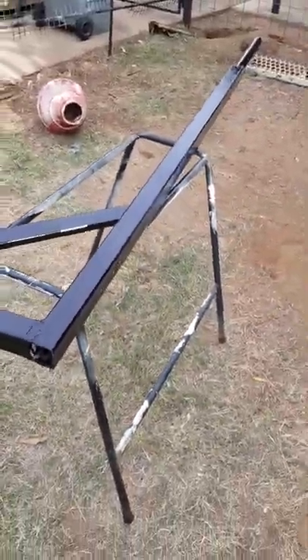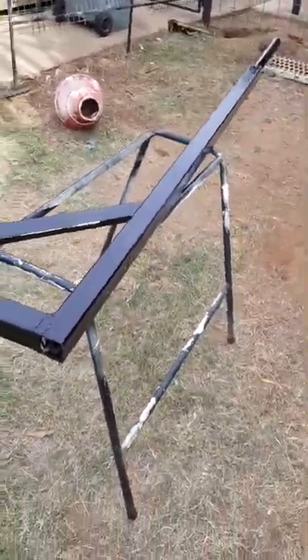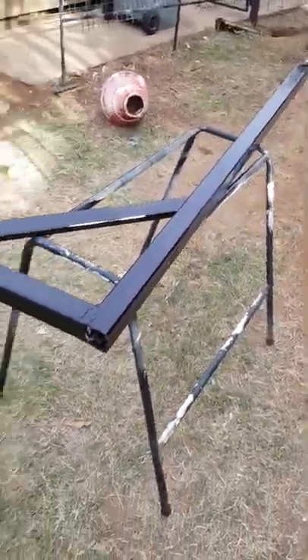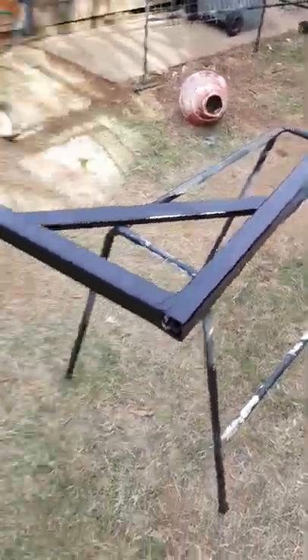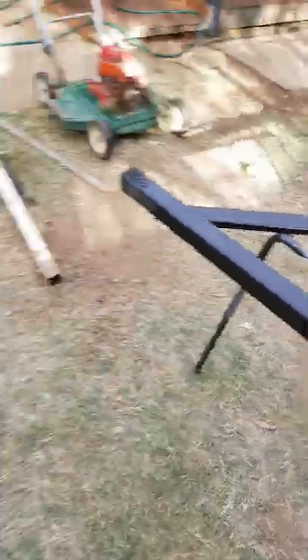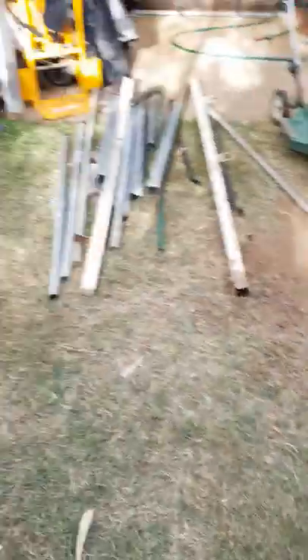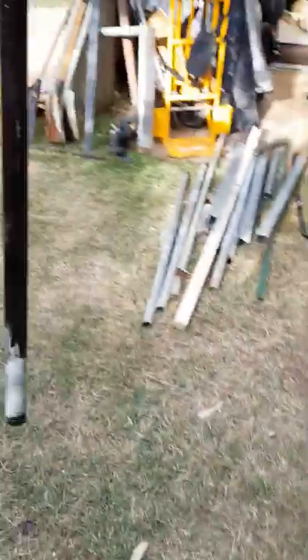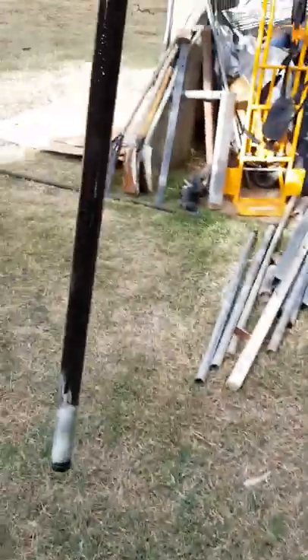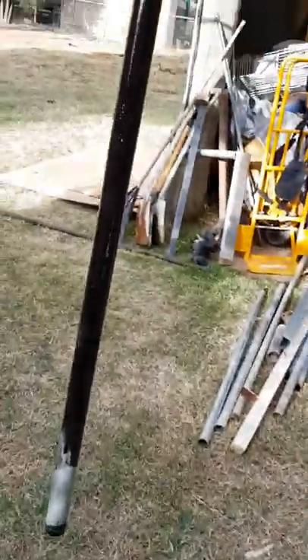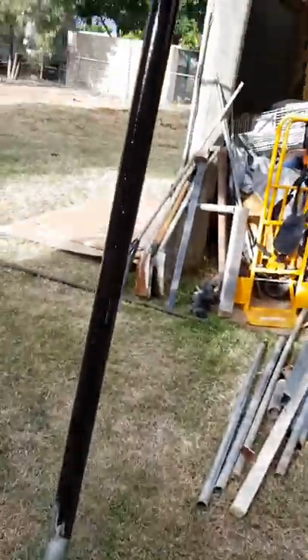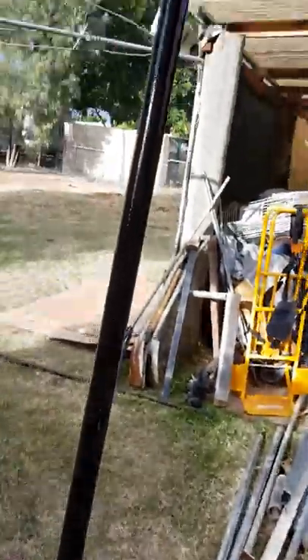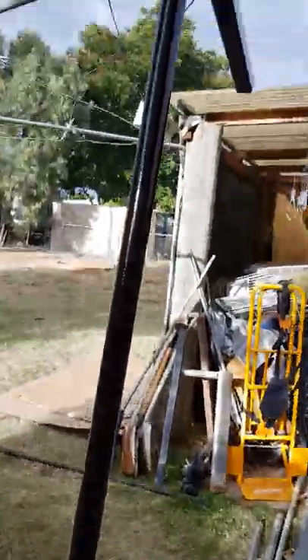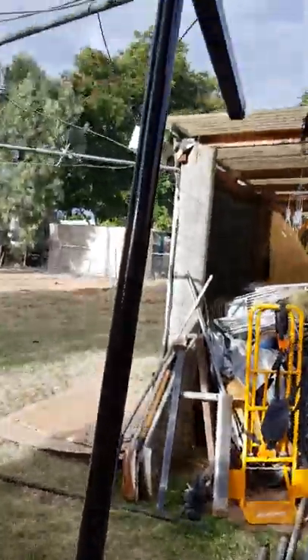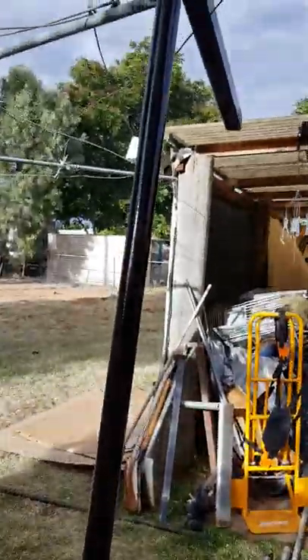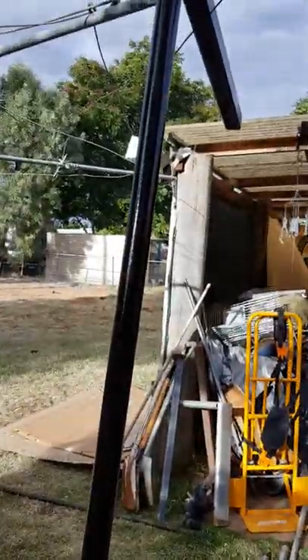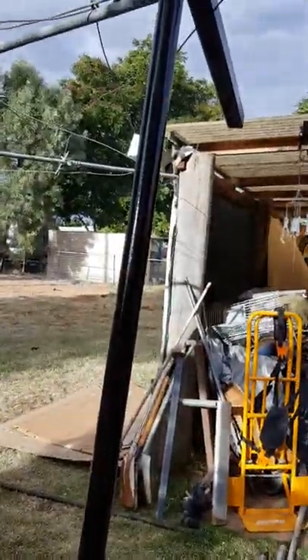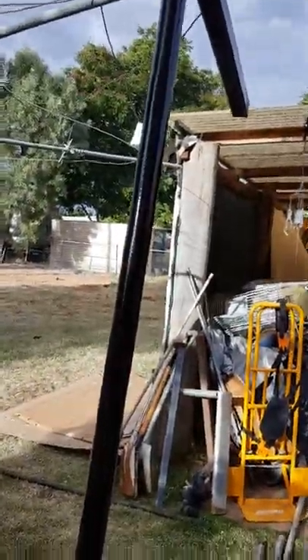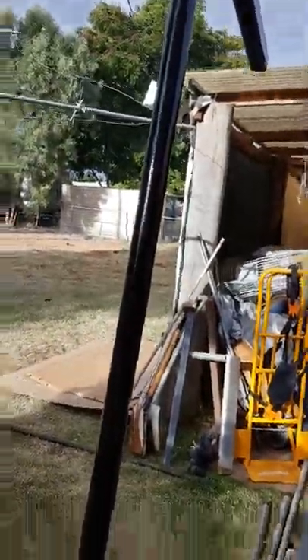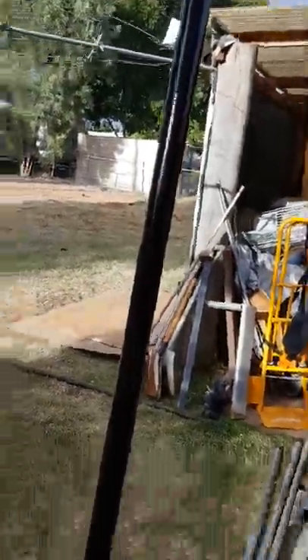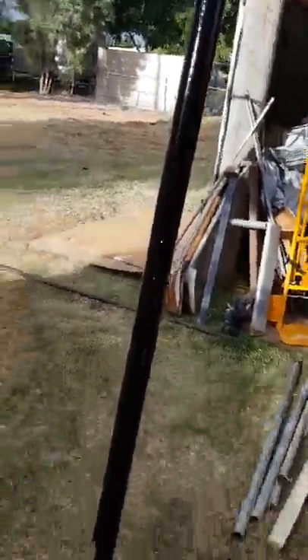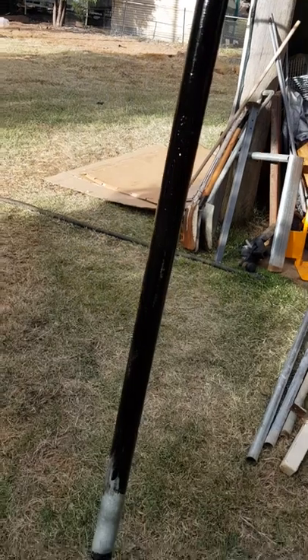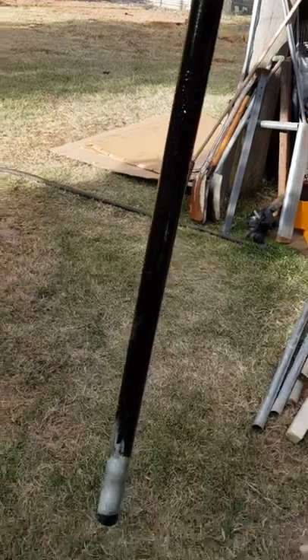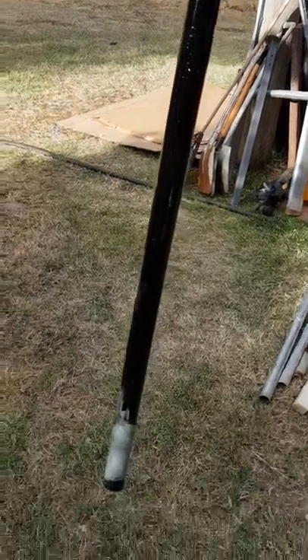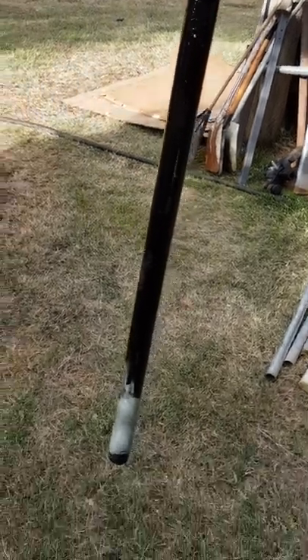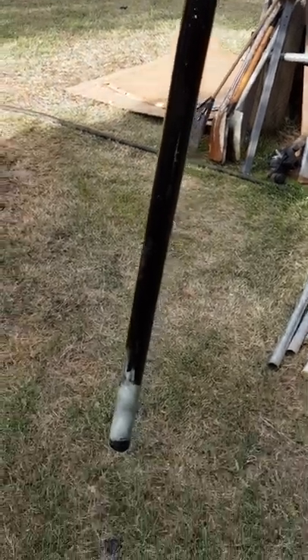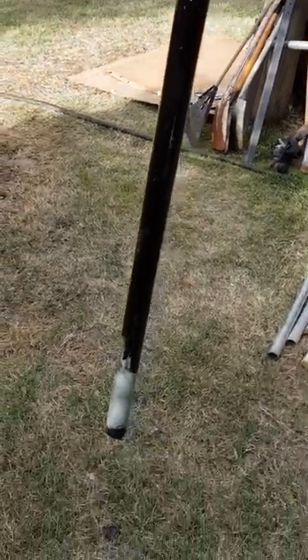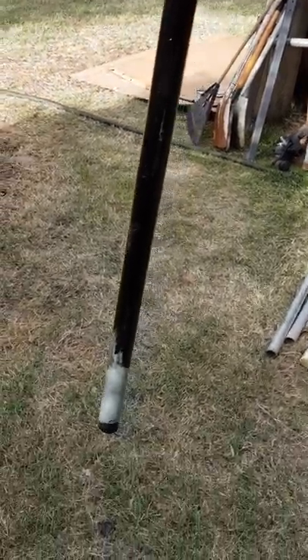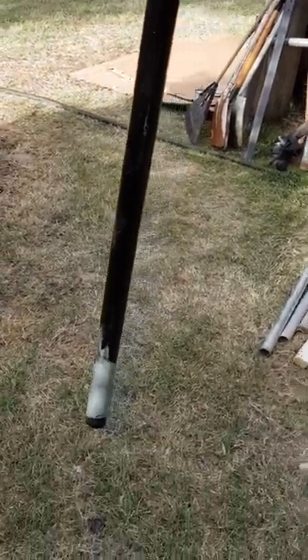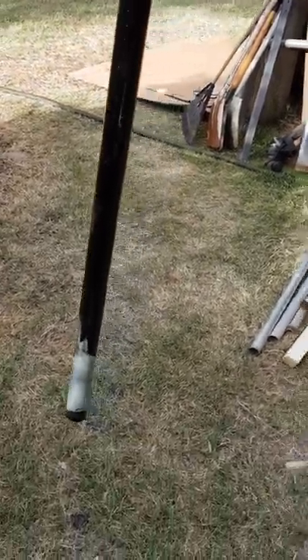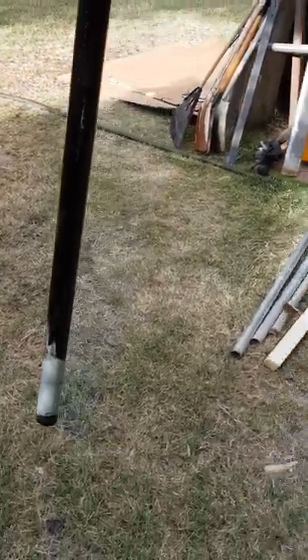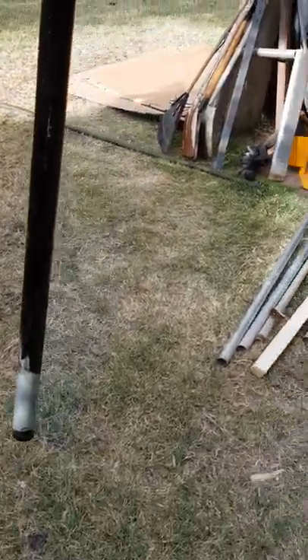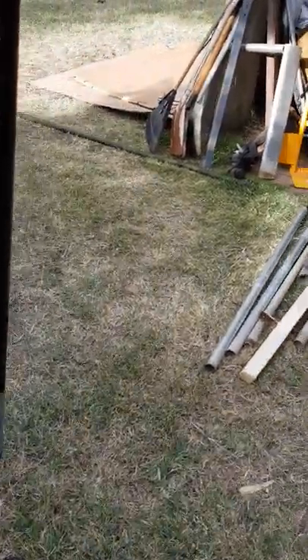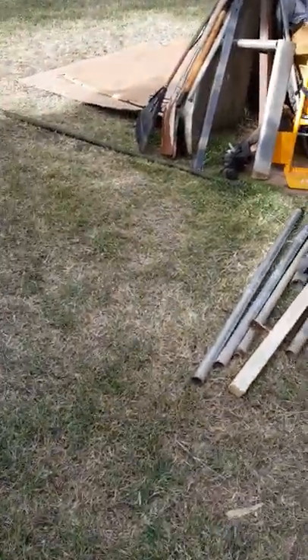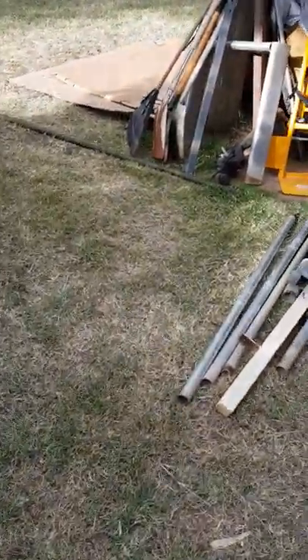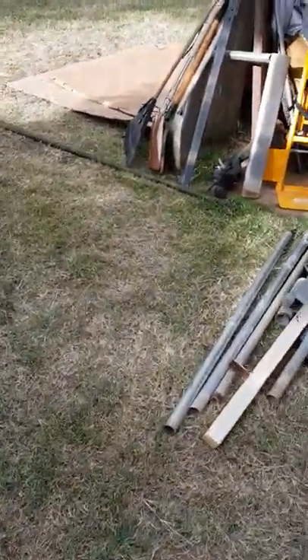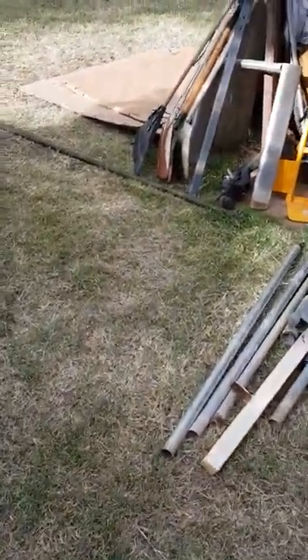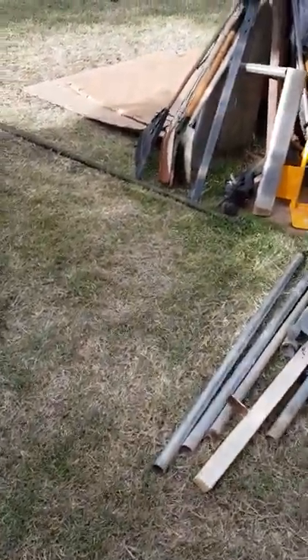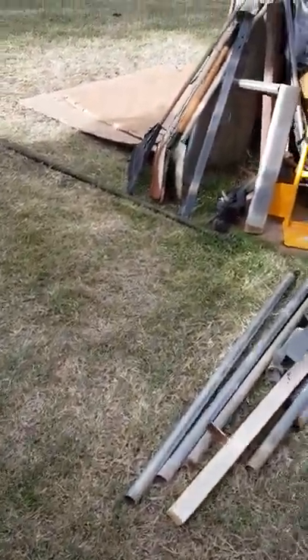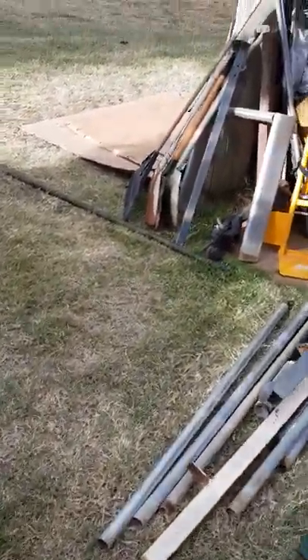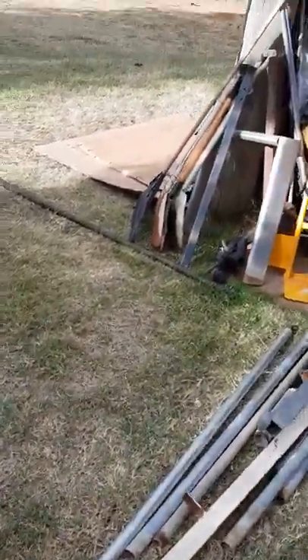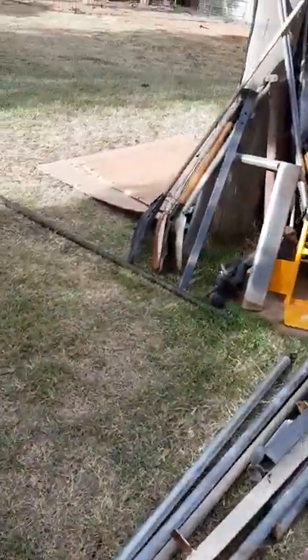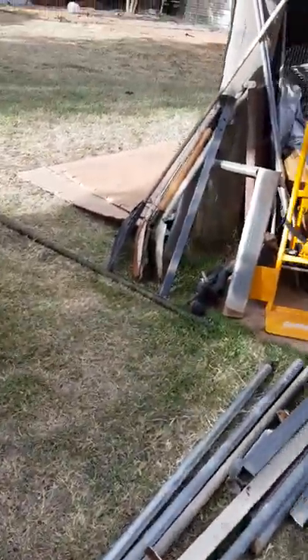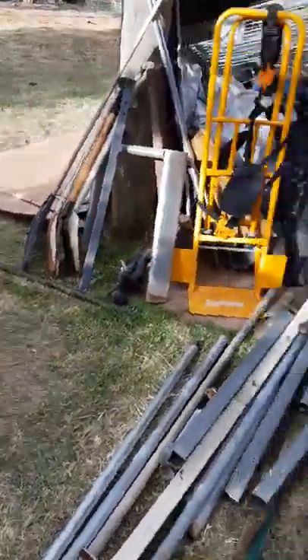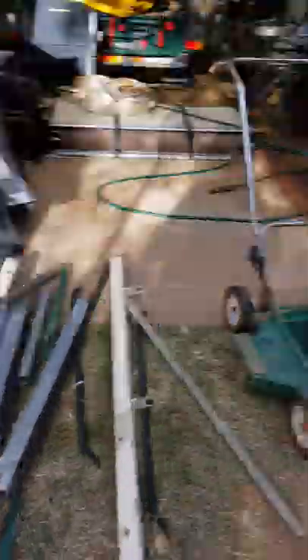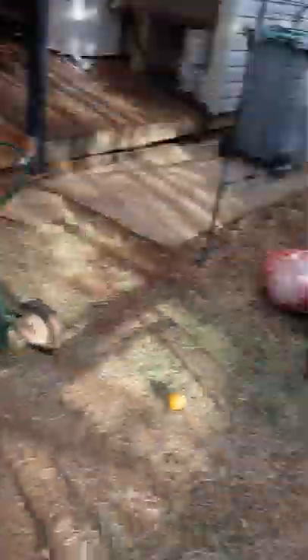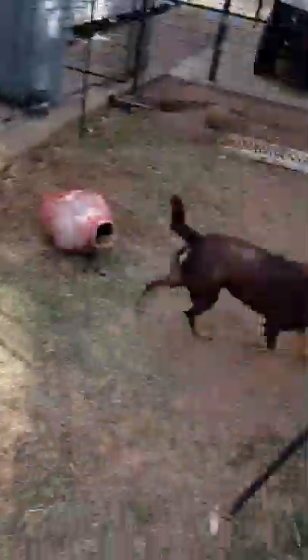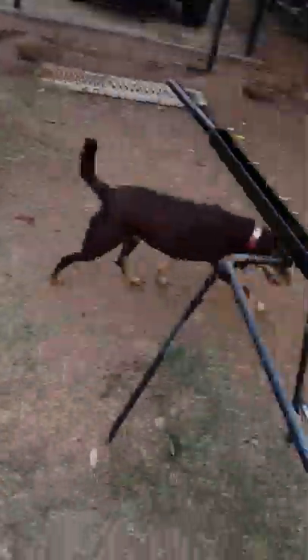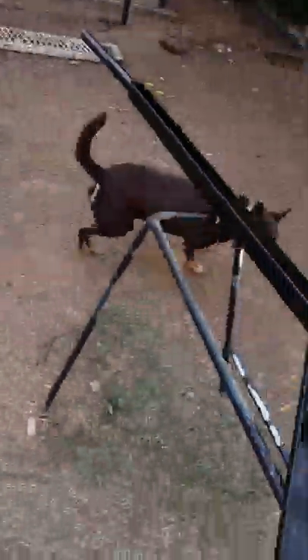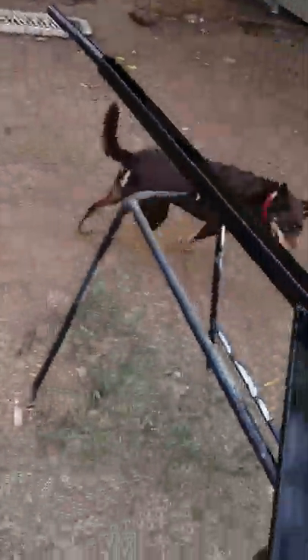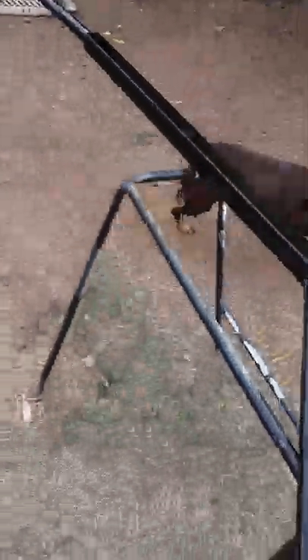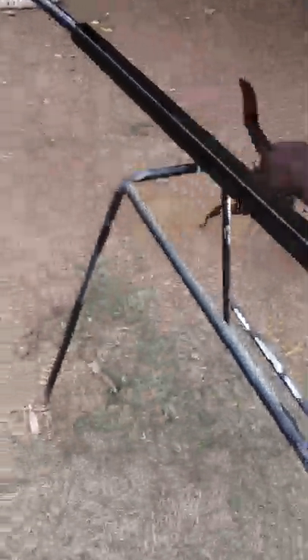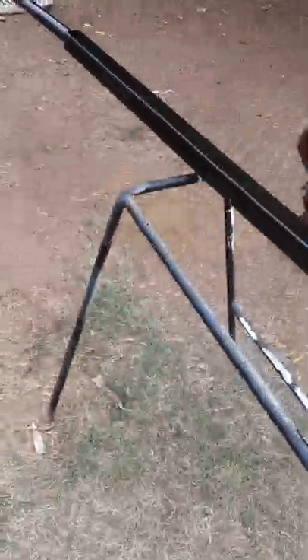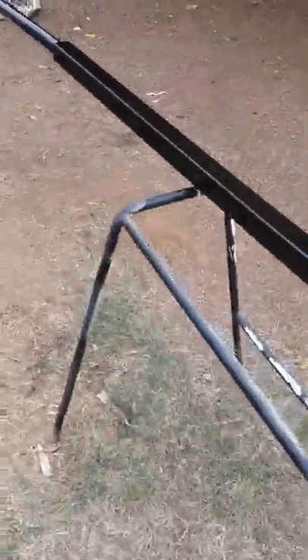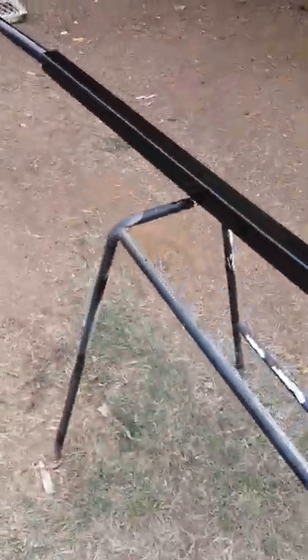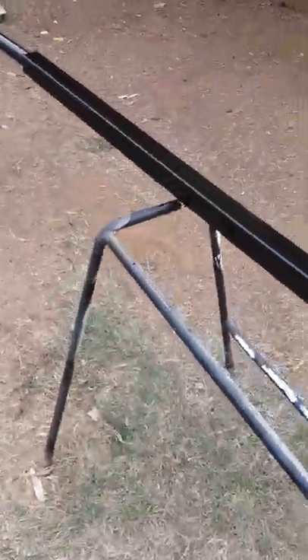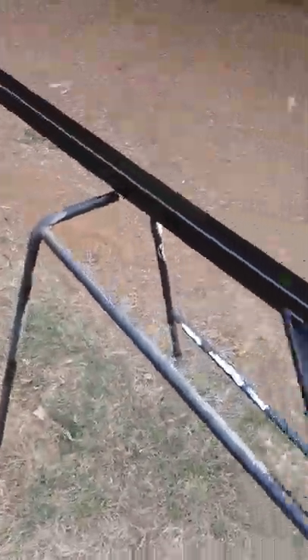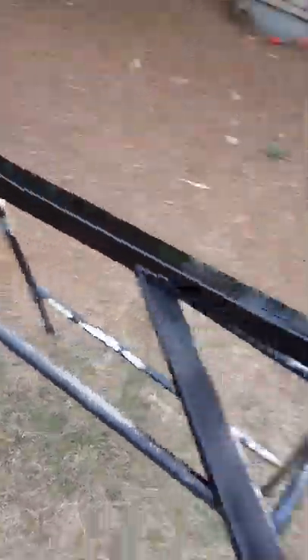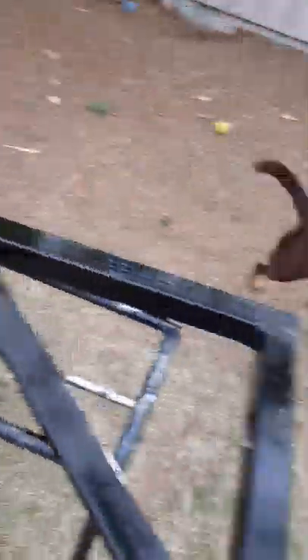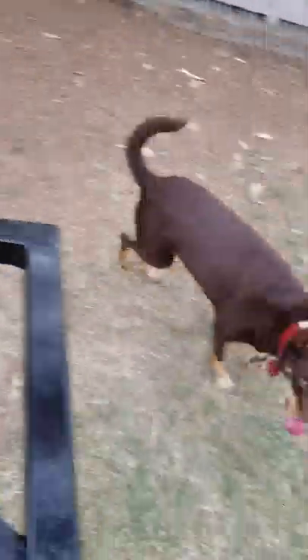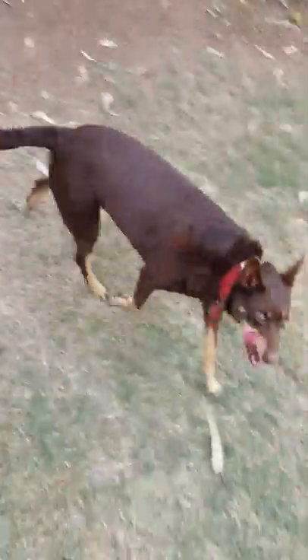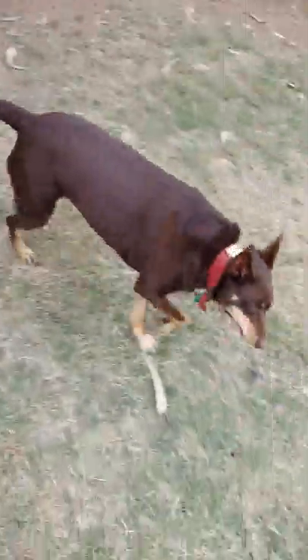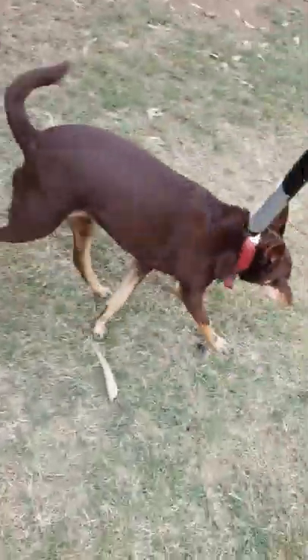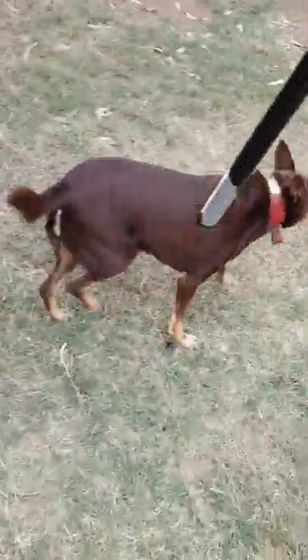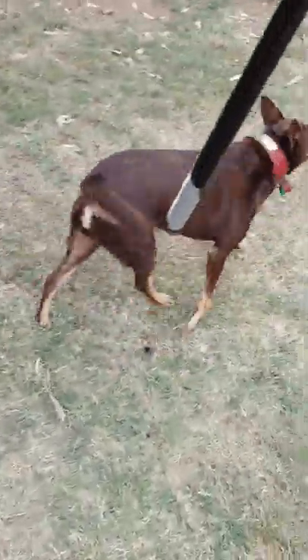So when it dries, I'll do a quick mock-up on it and do a quick try of it.